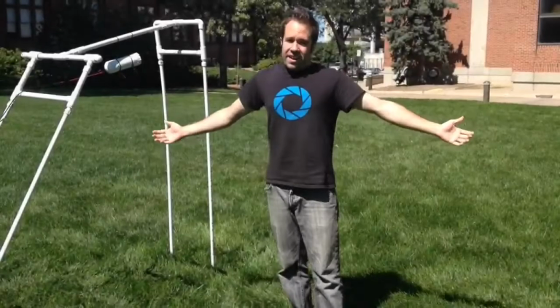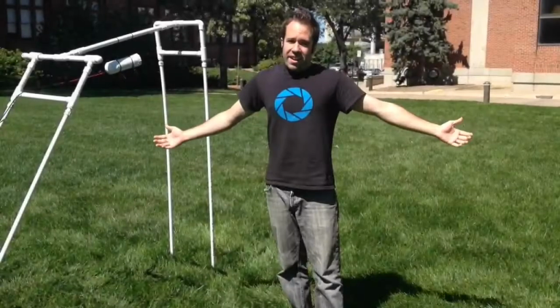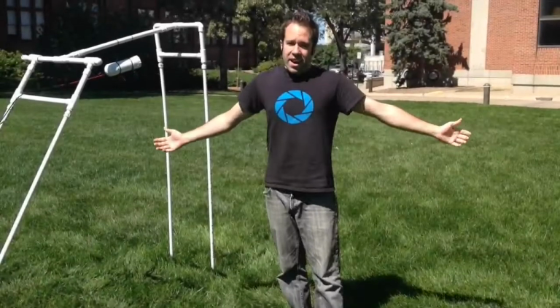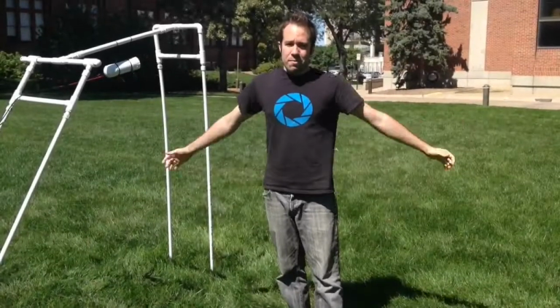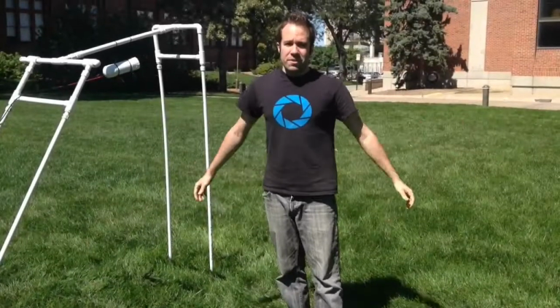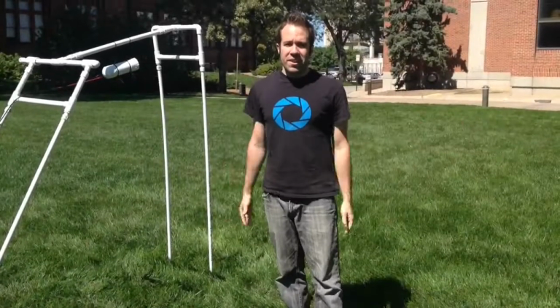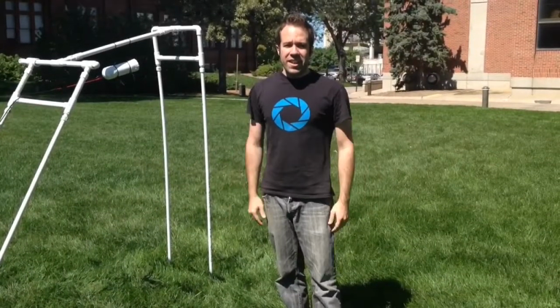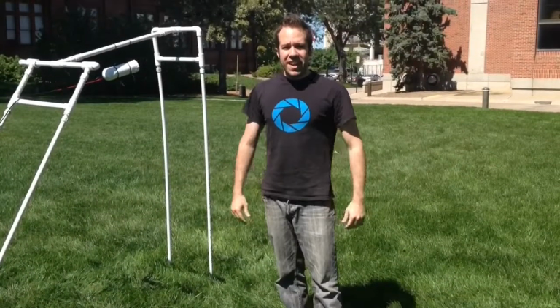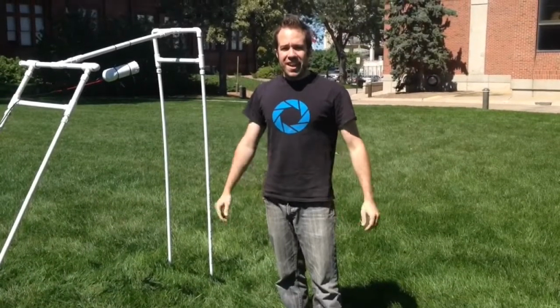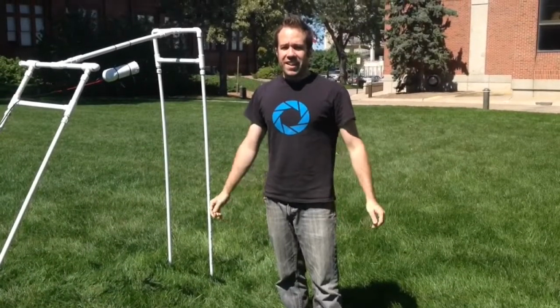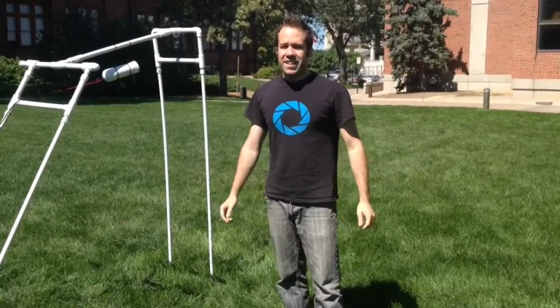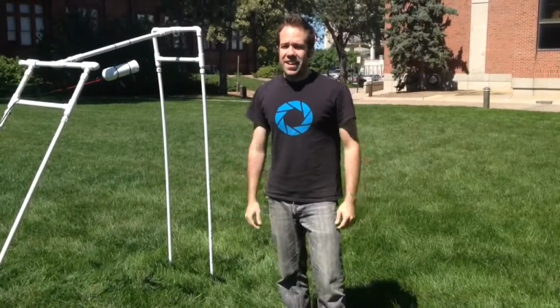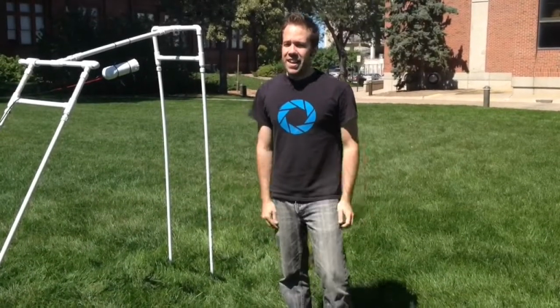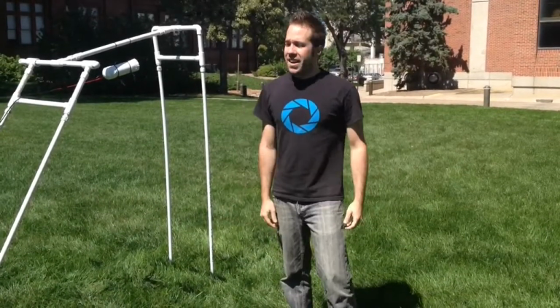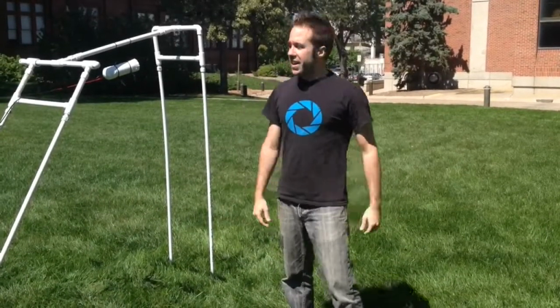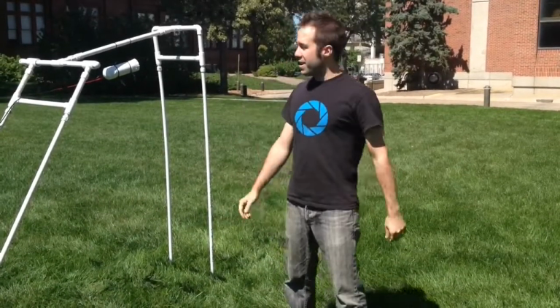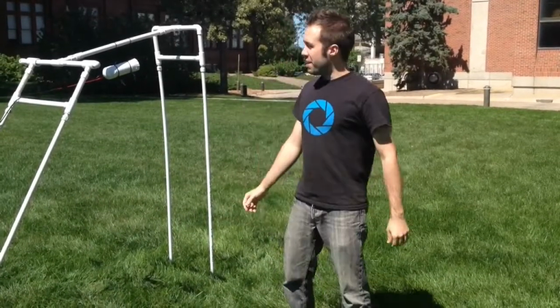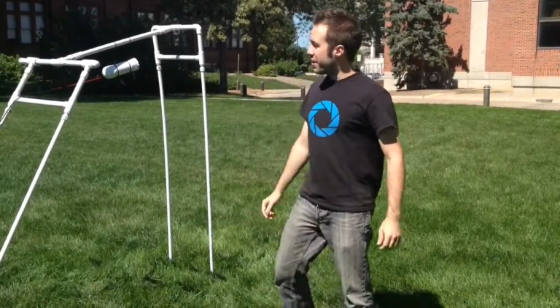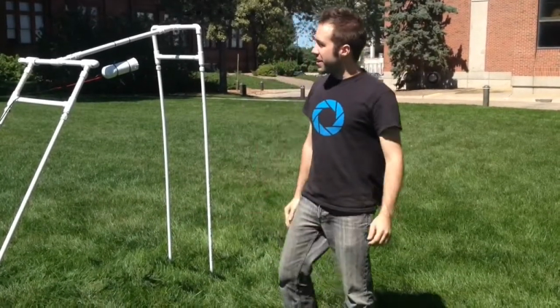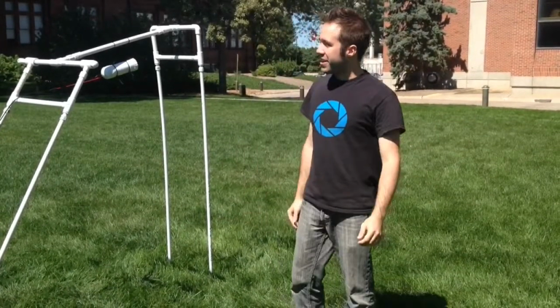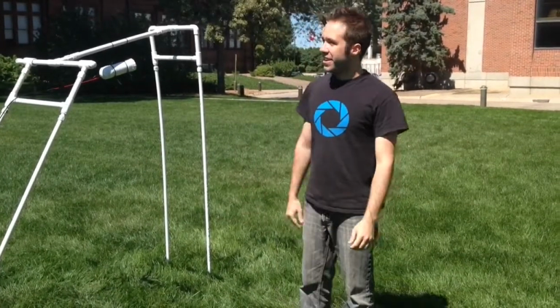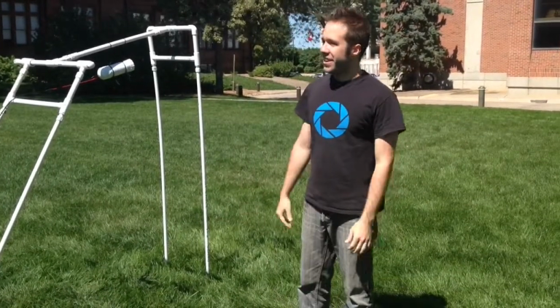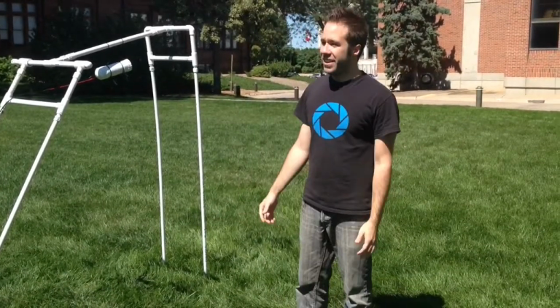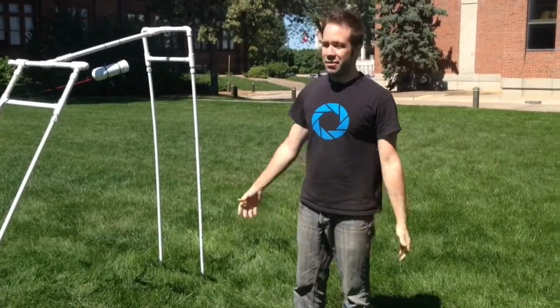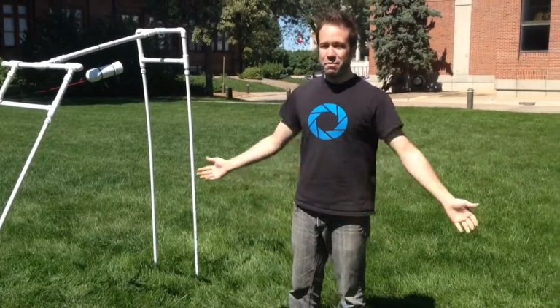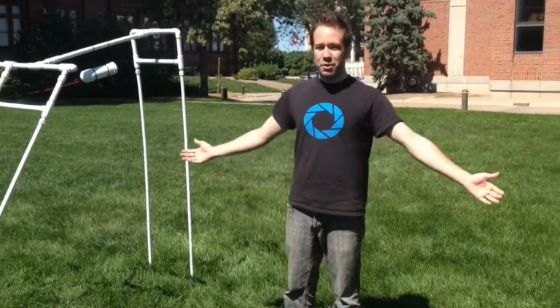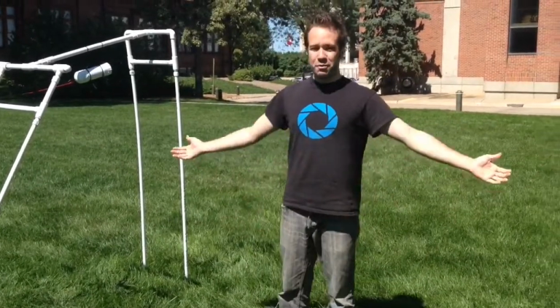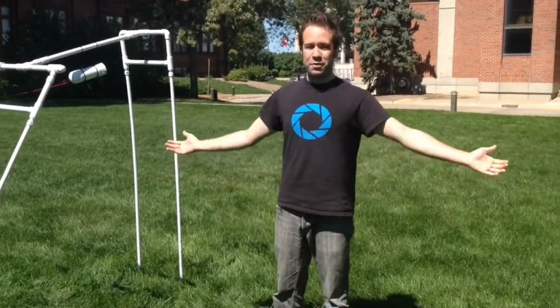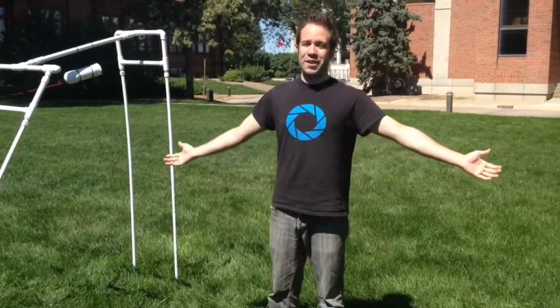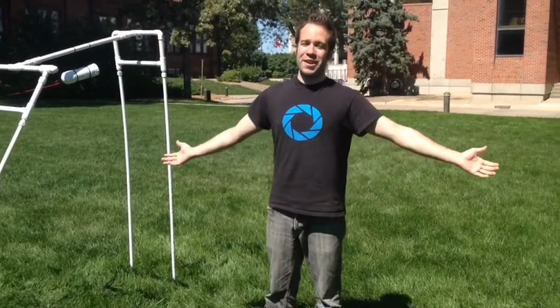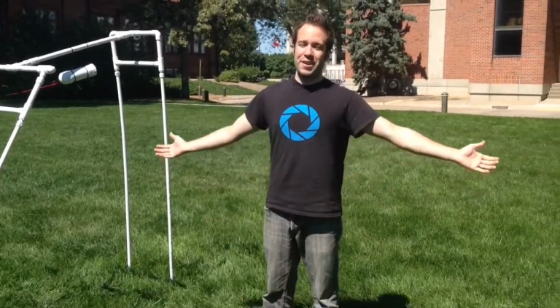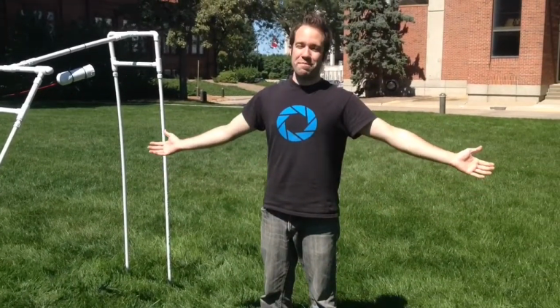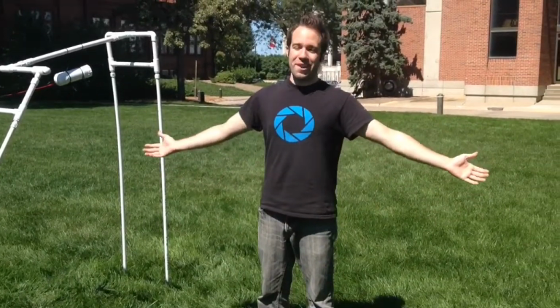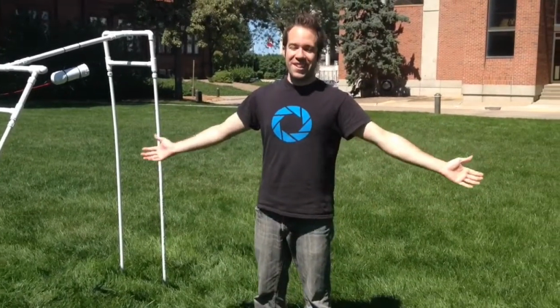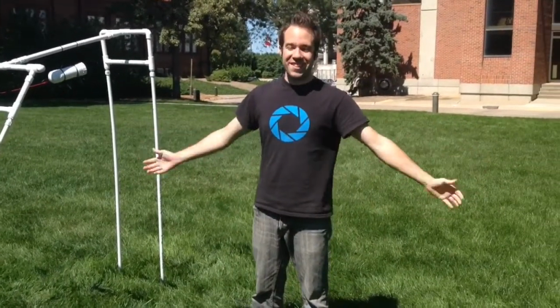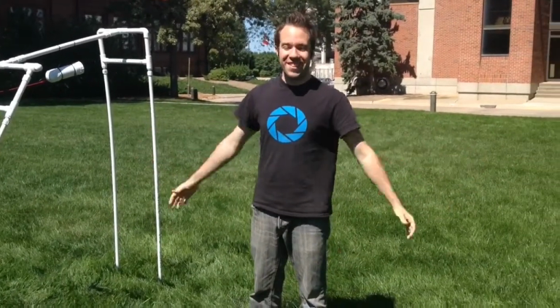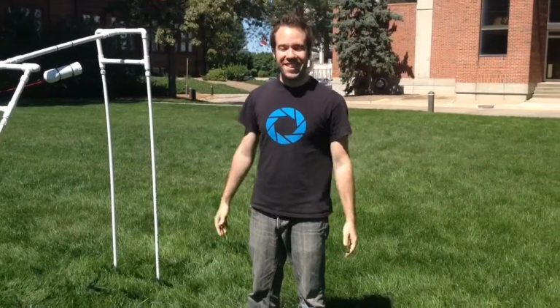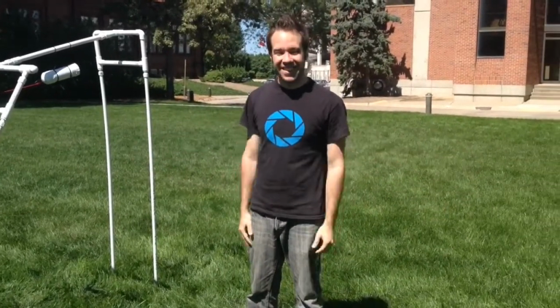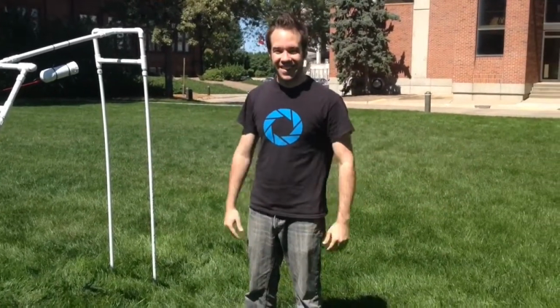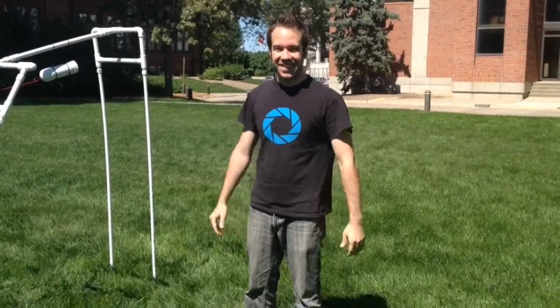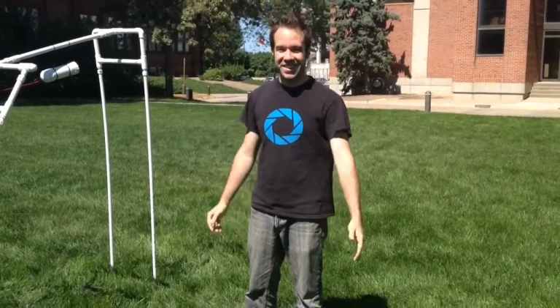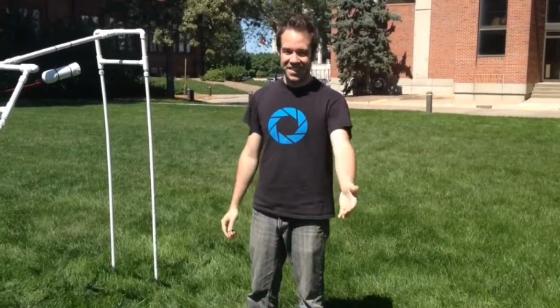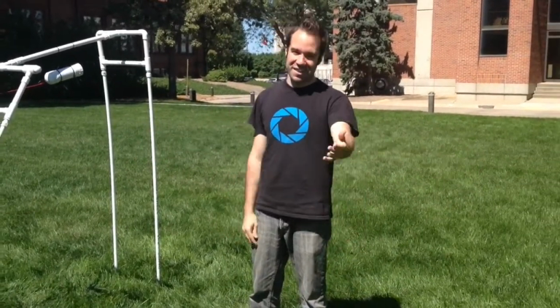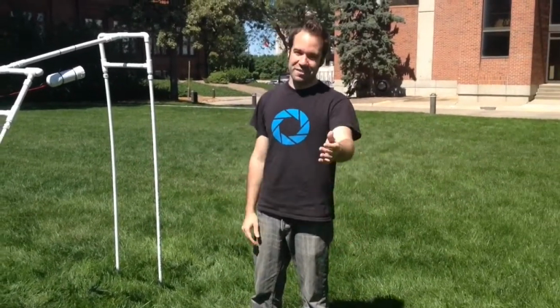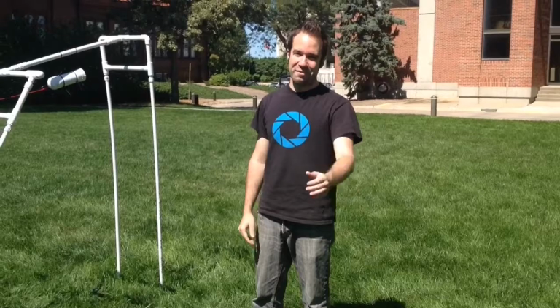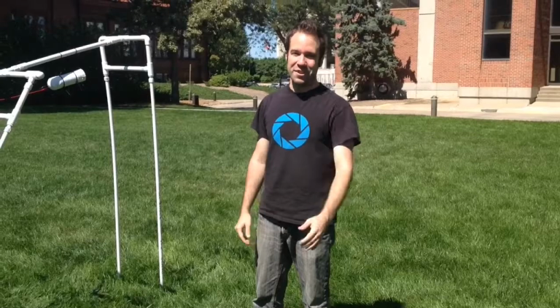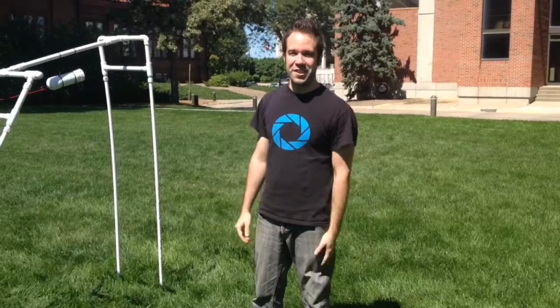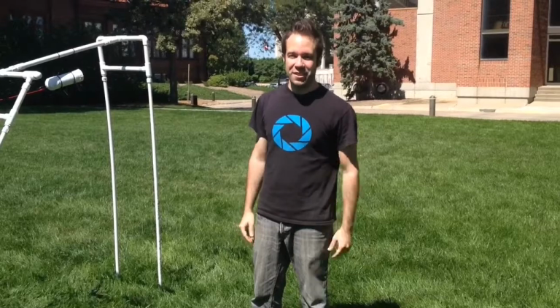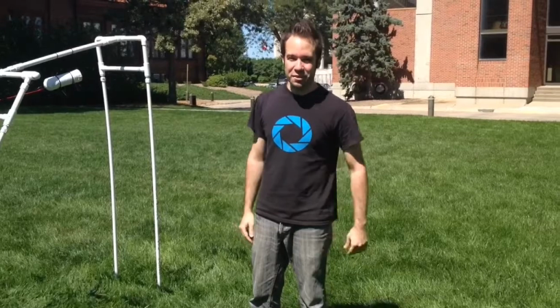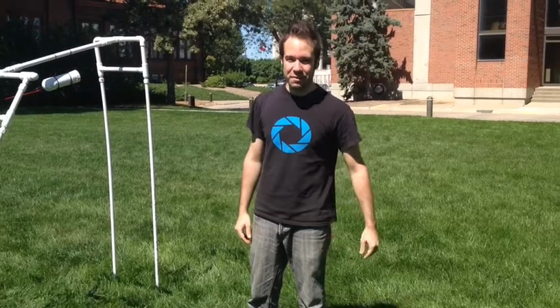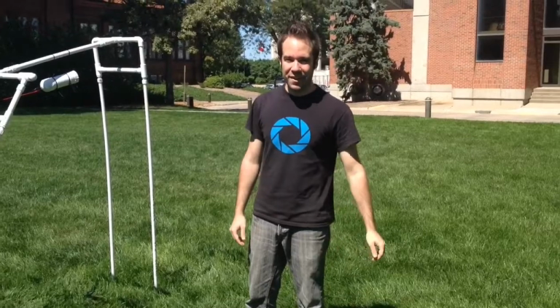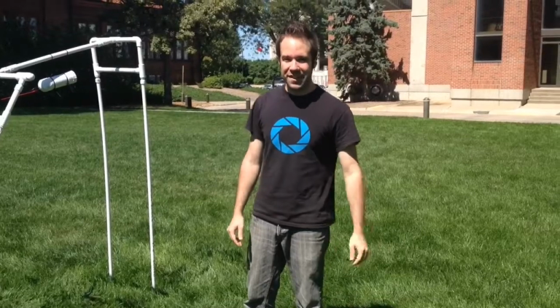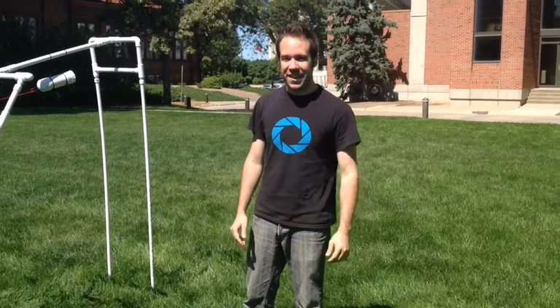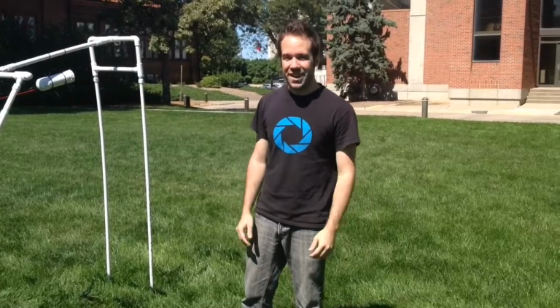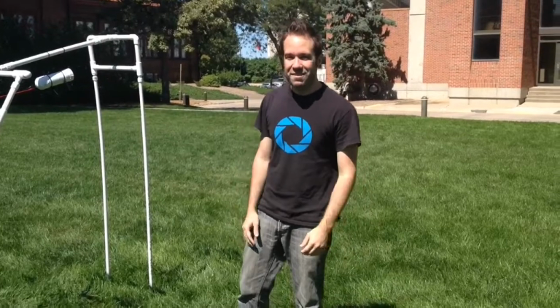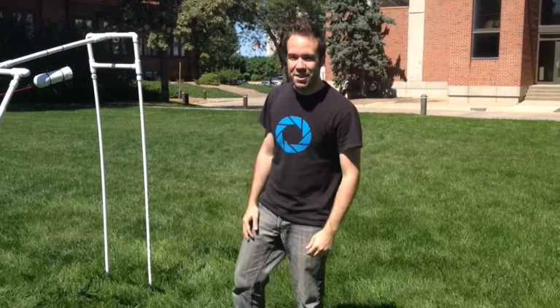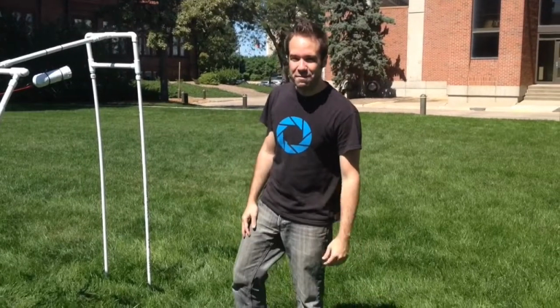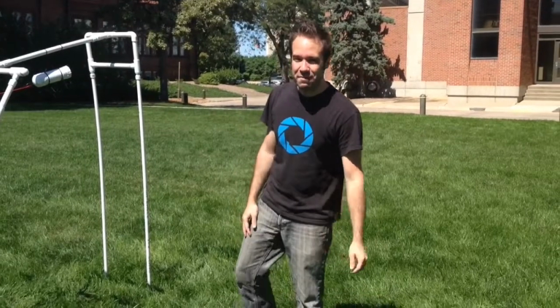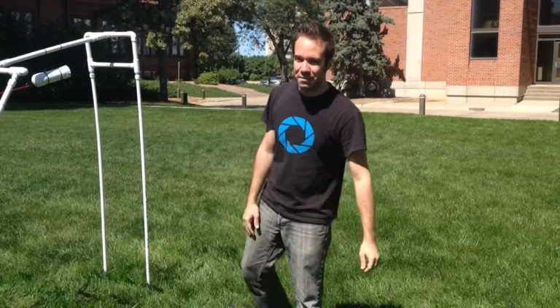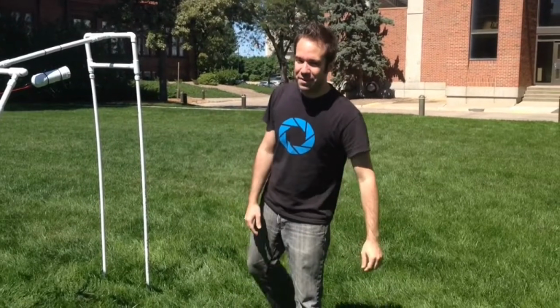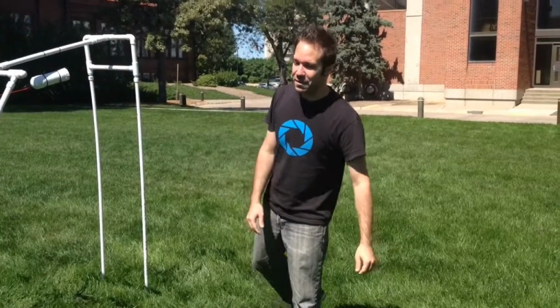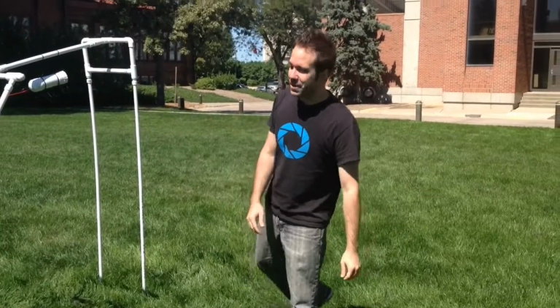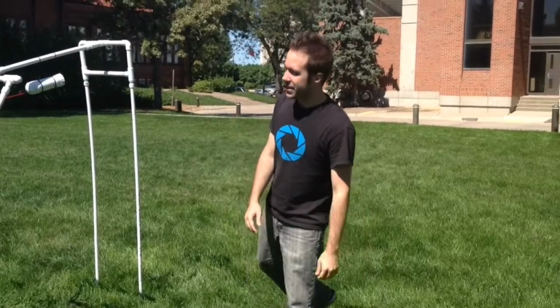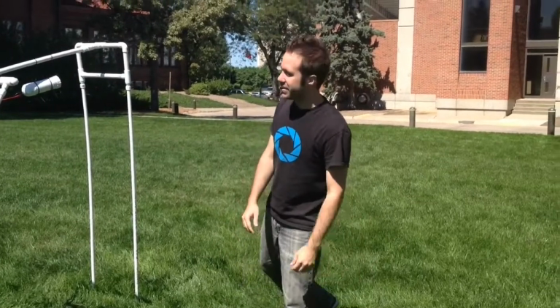Happy Sunday Hackaday! I'm out here in beautiful Lincoln, Nebraska. My friend Daryl is behind the camera helping me film this.